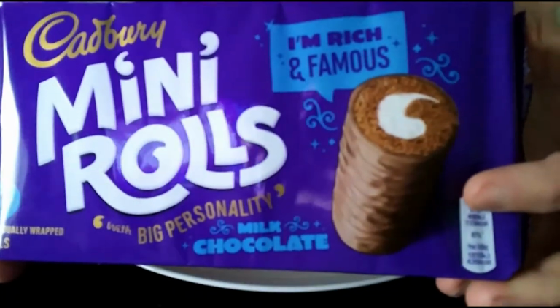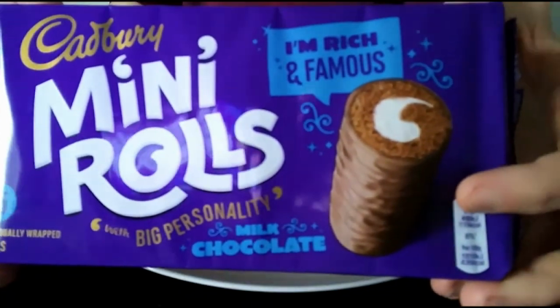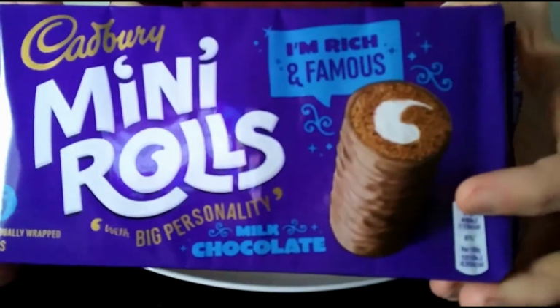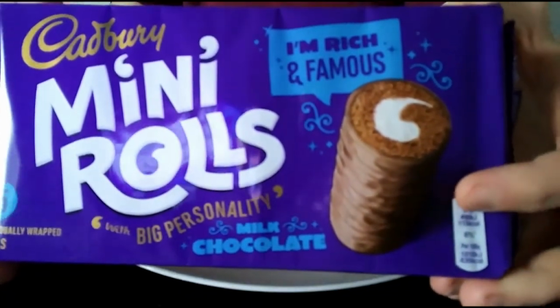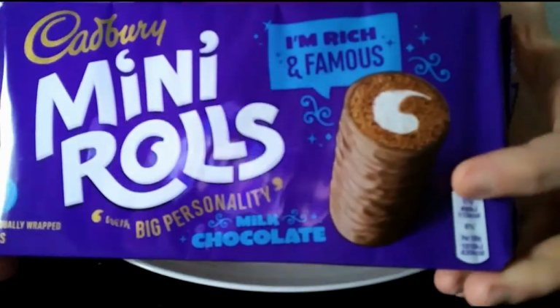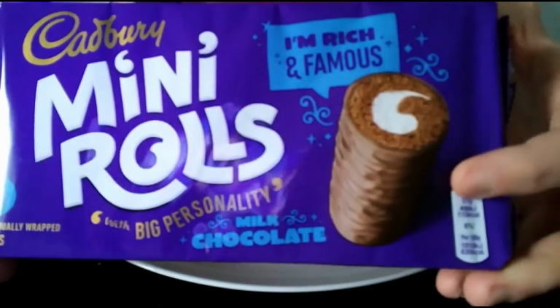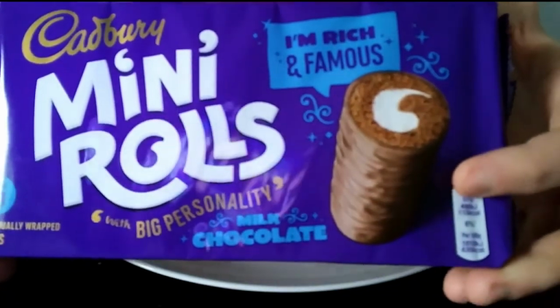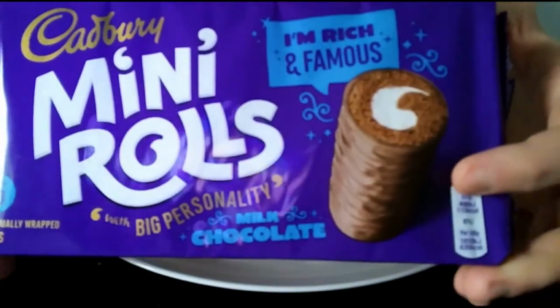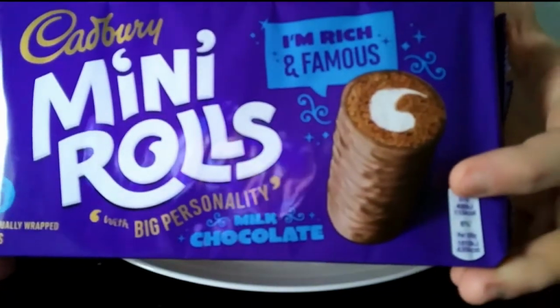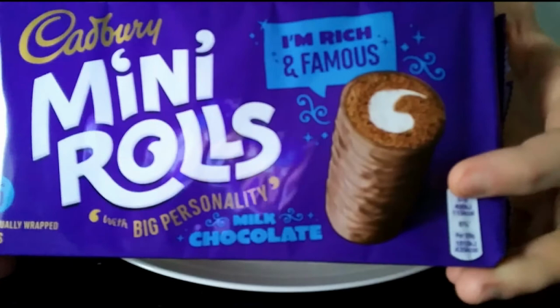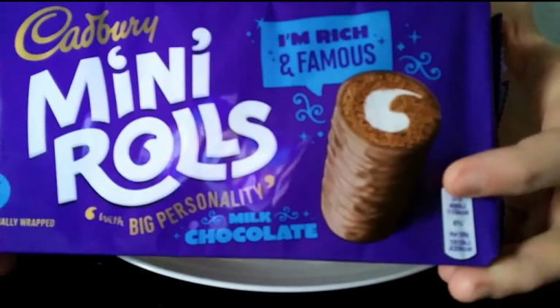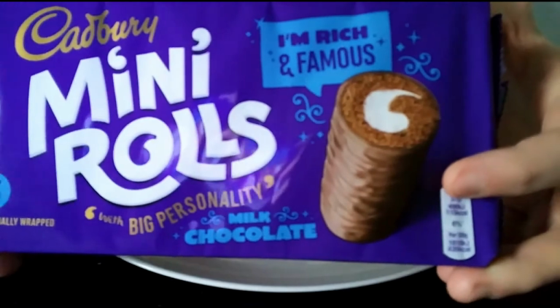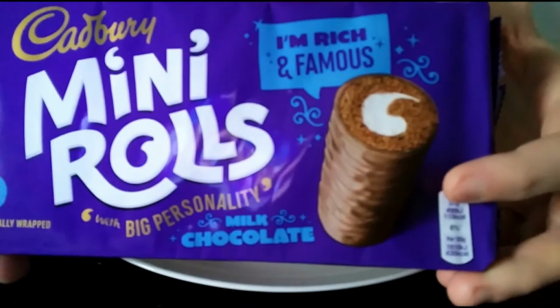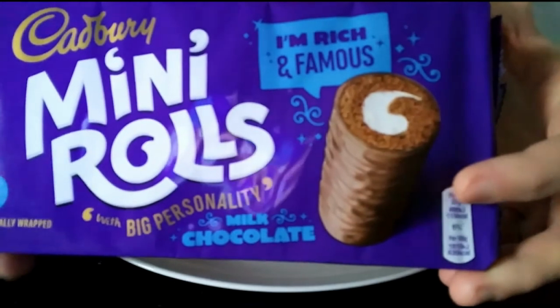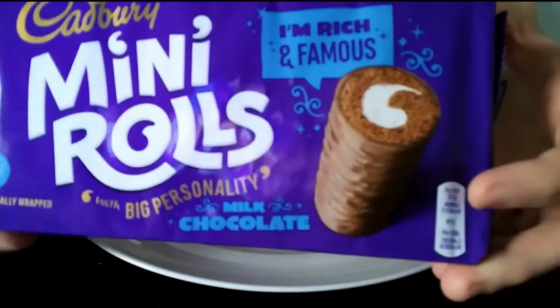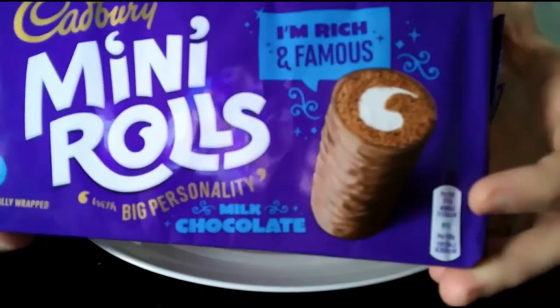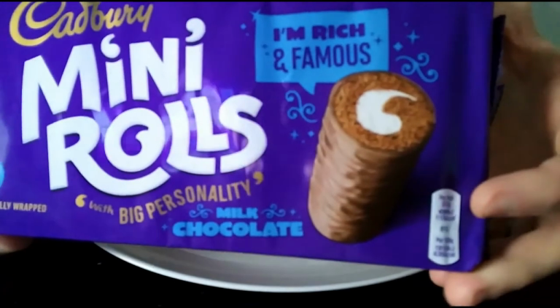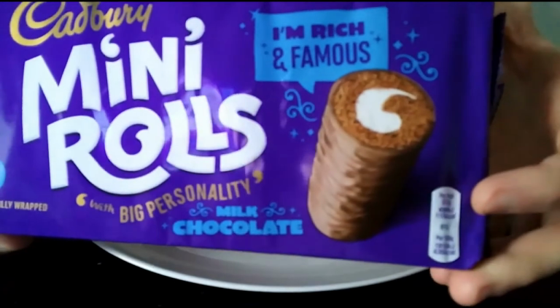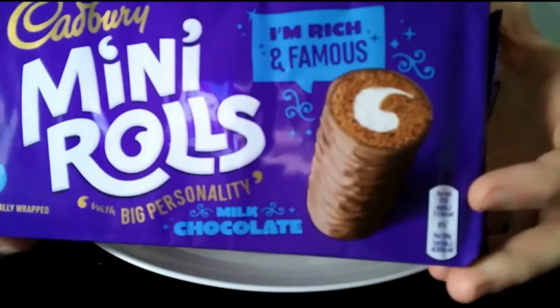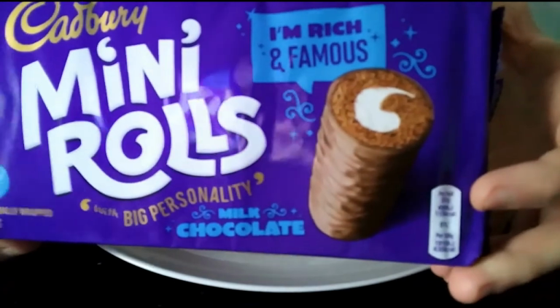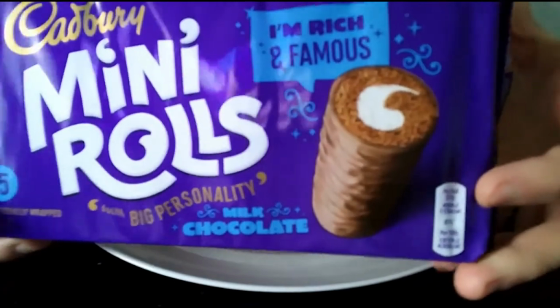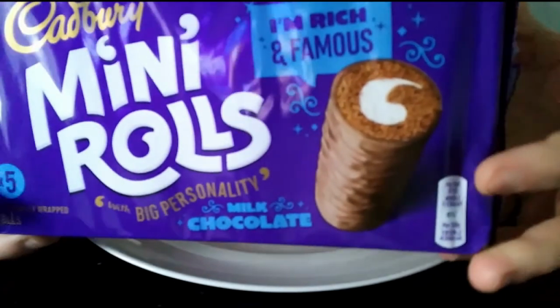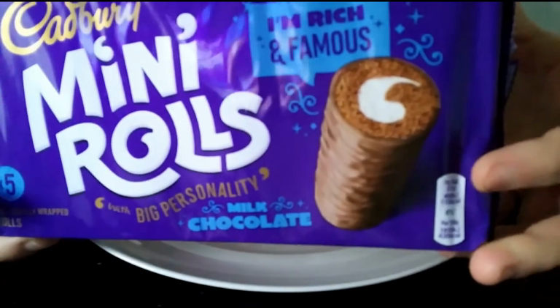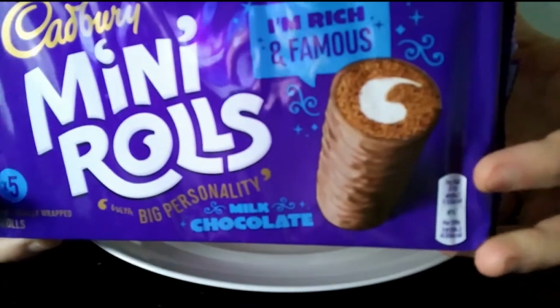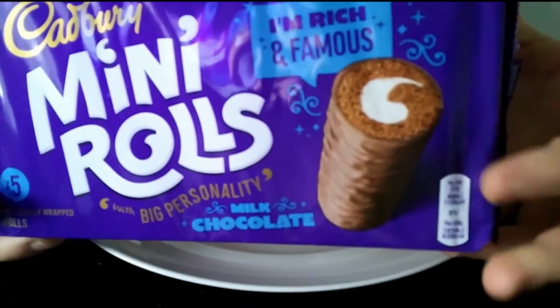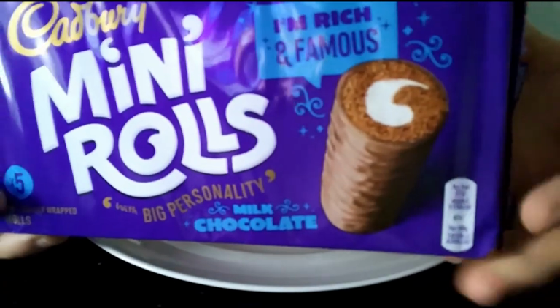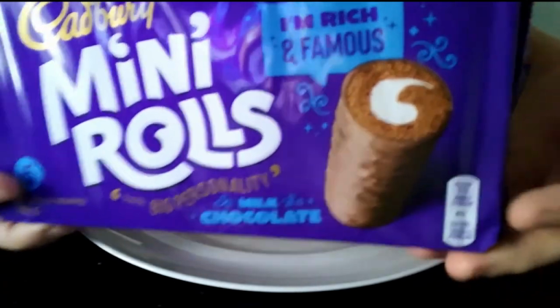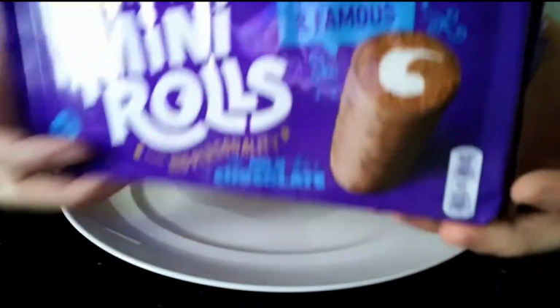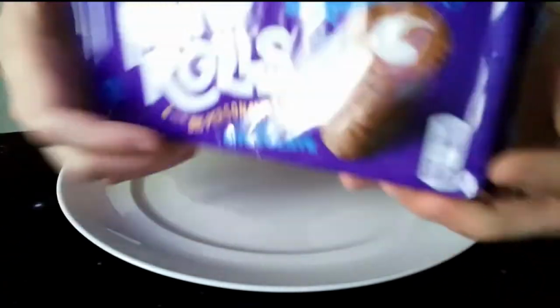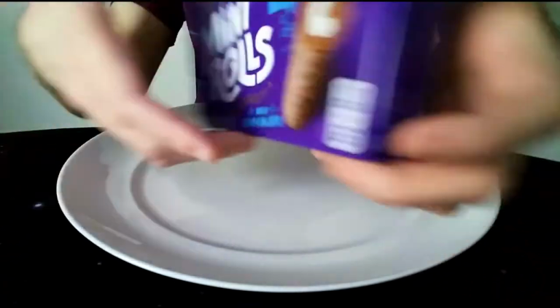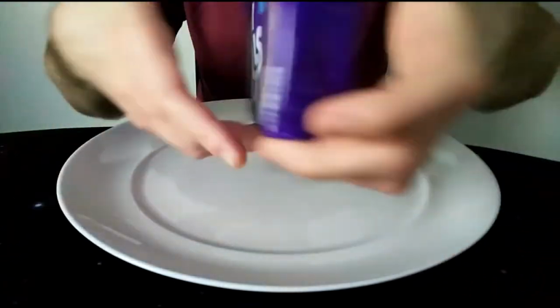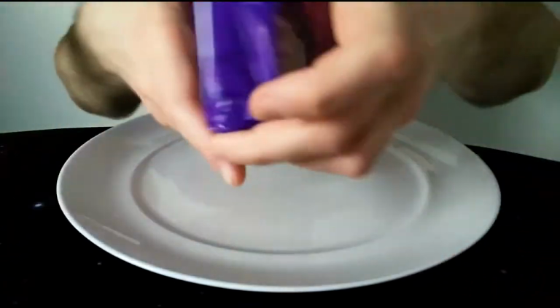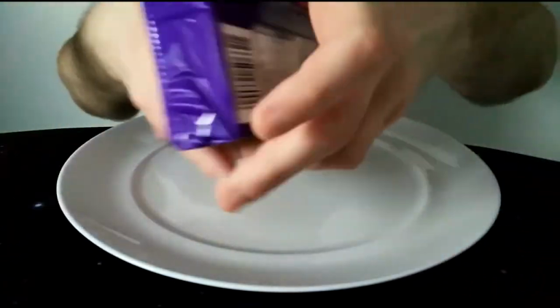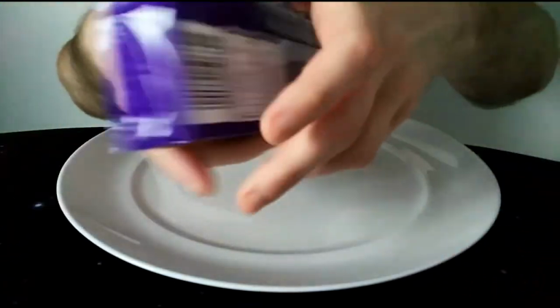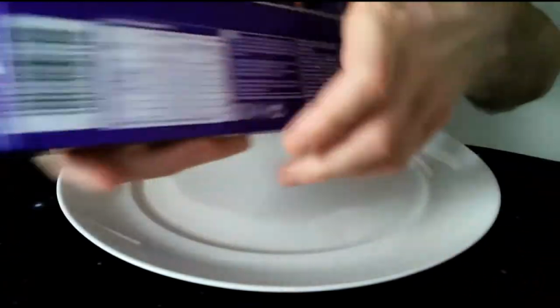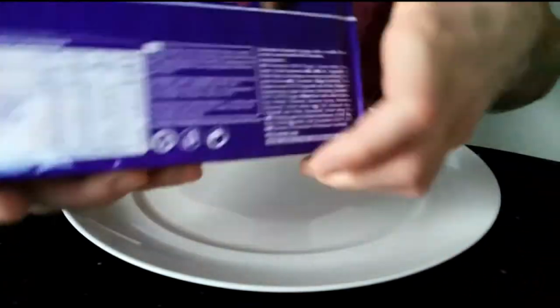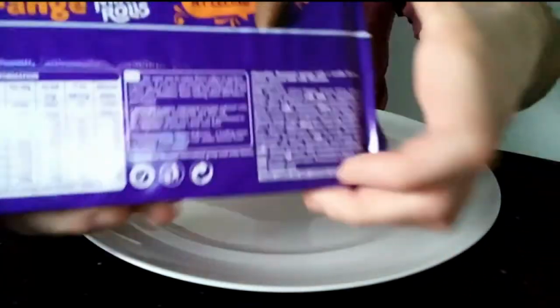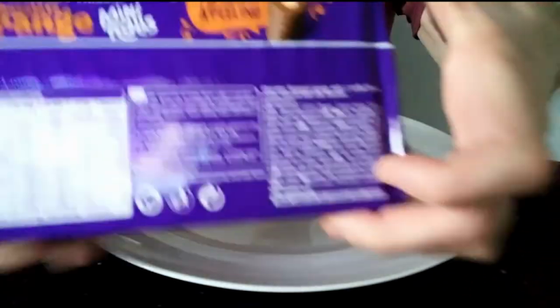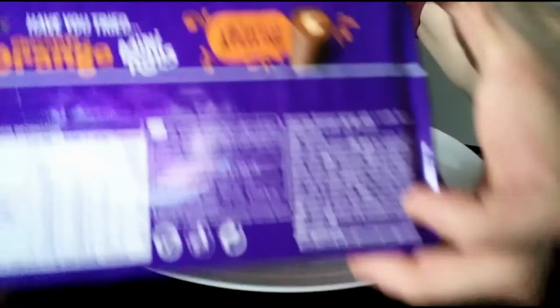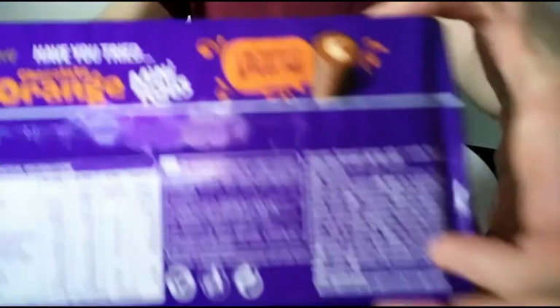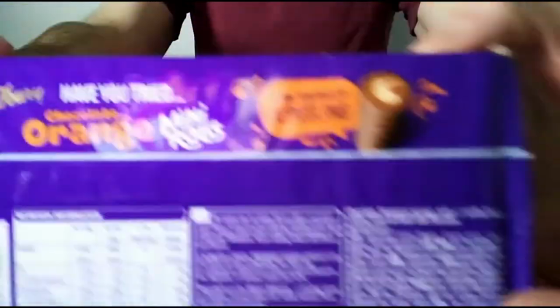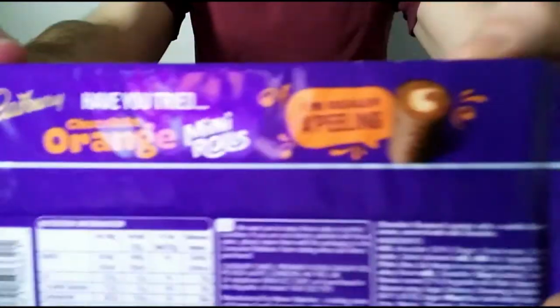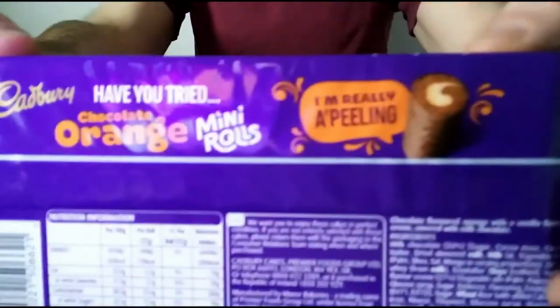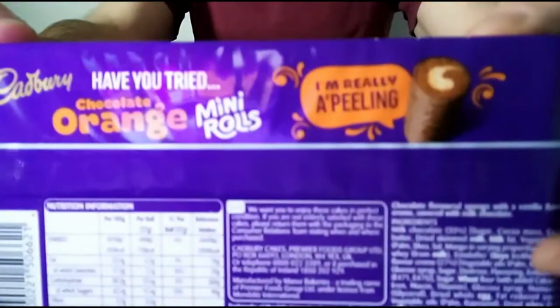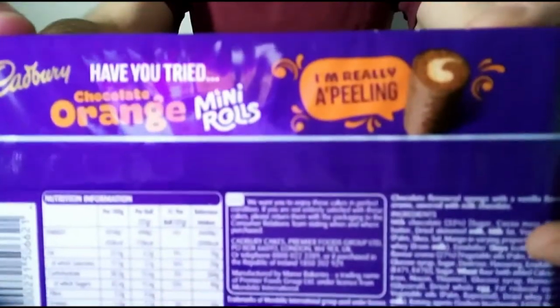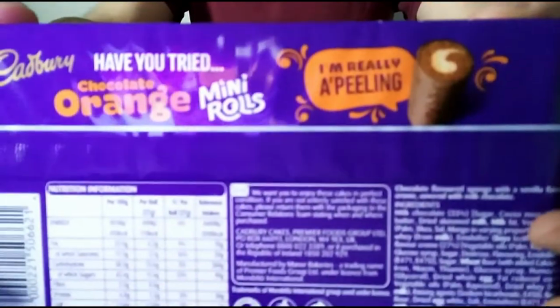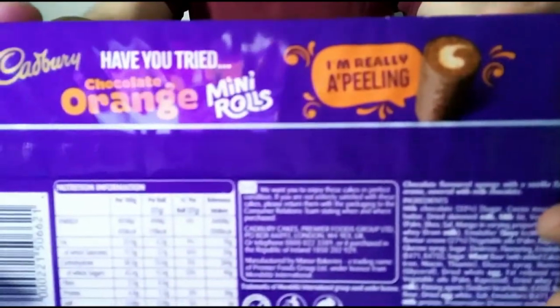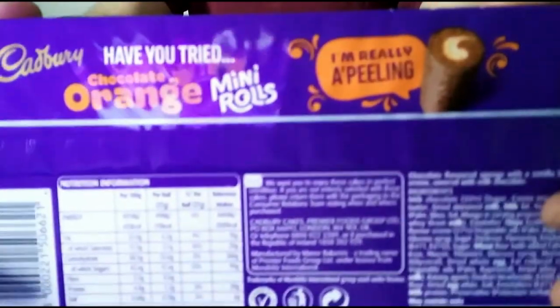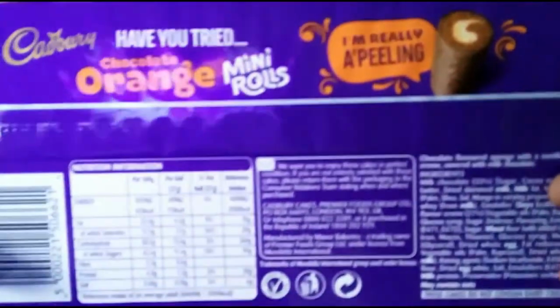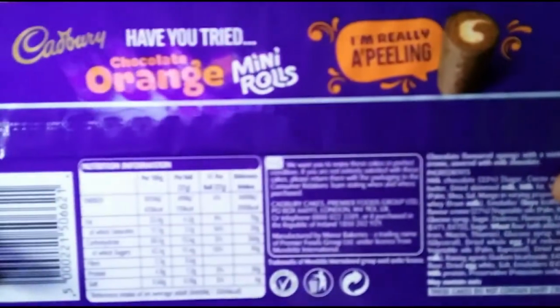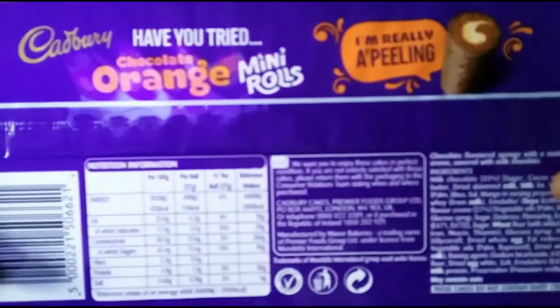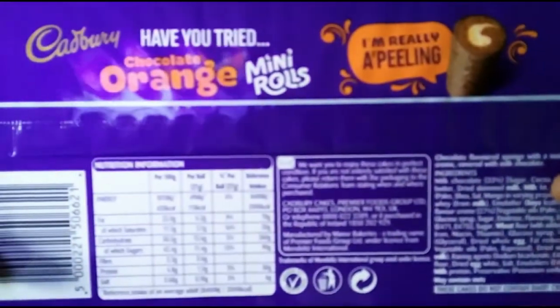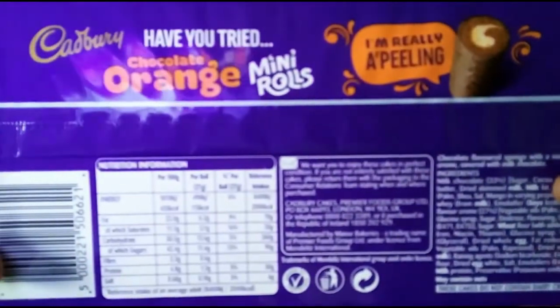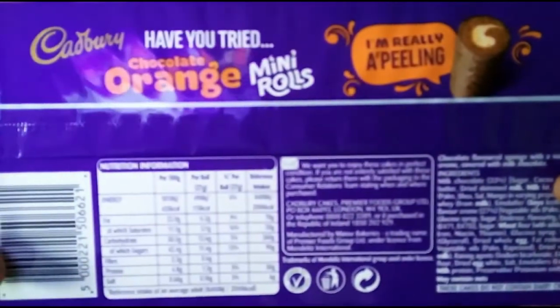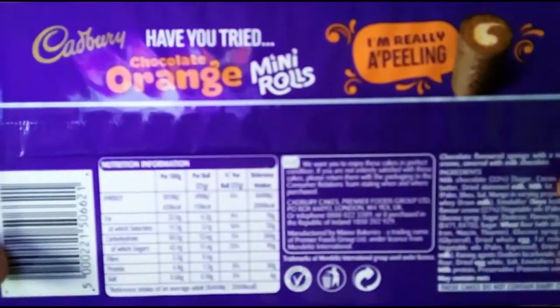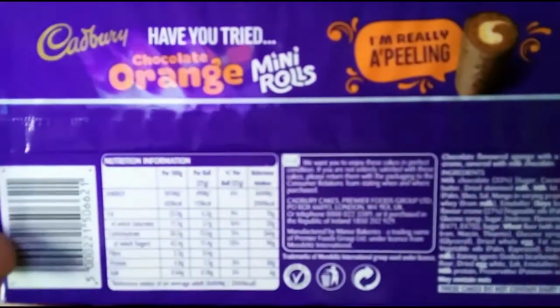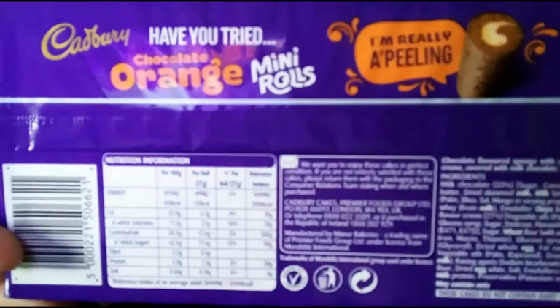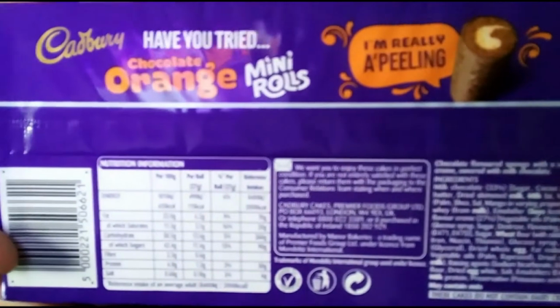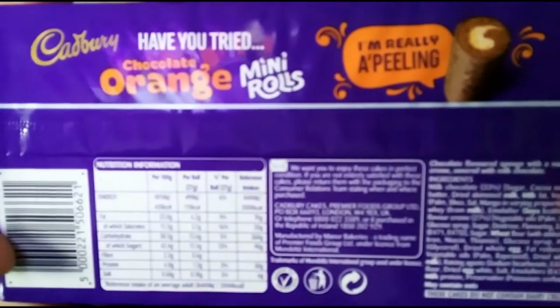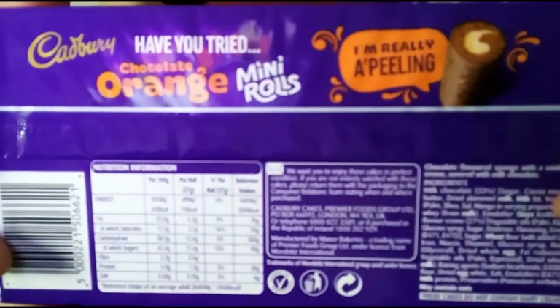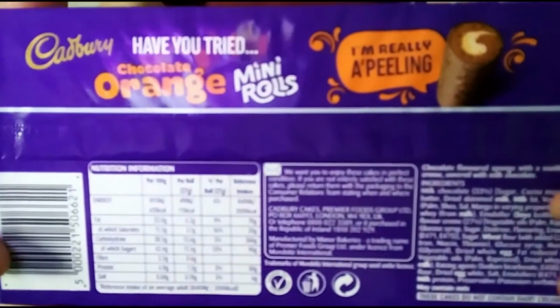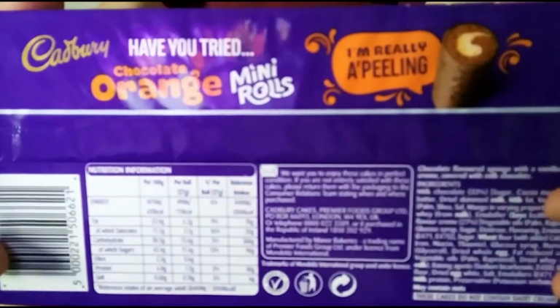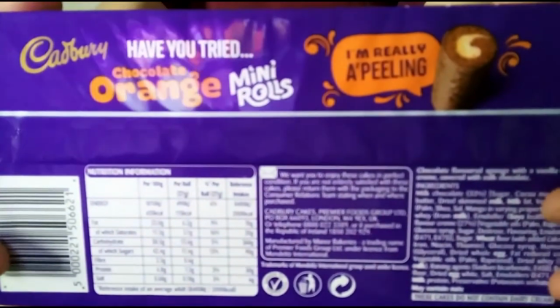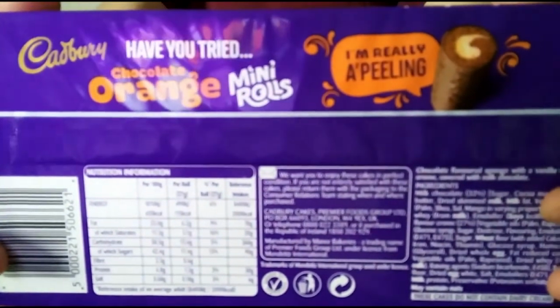So these are just the regular ones — milk chocolate. There are raspberry ones, and as you can see from the back, there is a chocolate orange one as well.